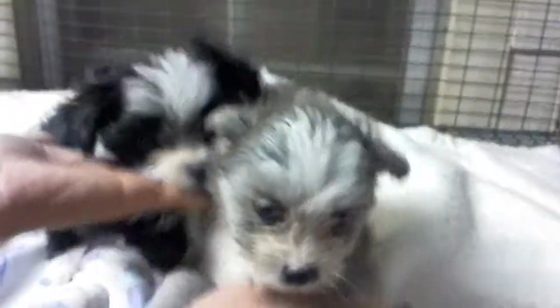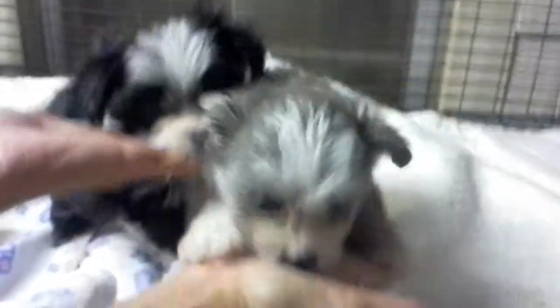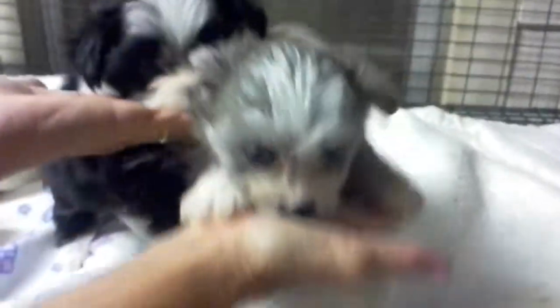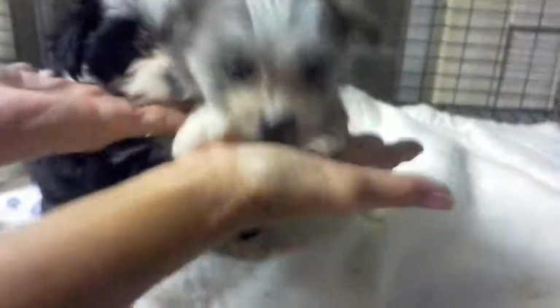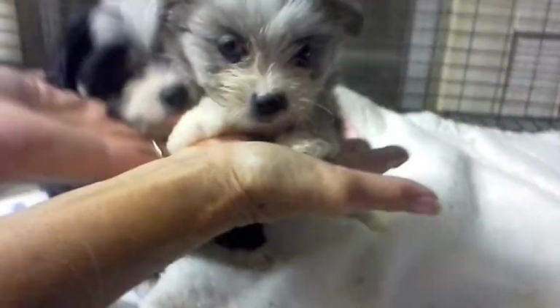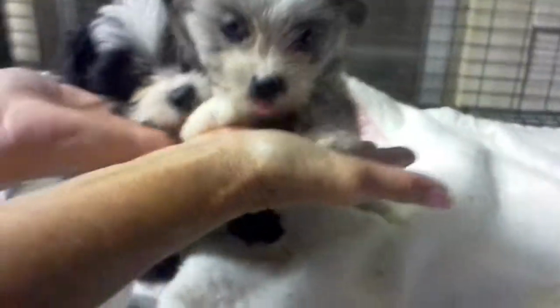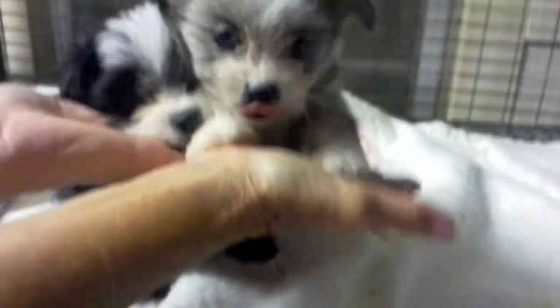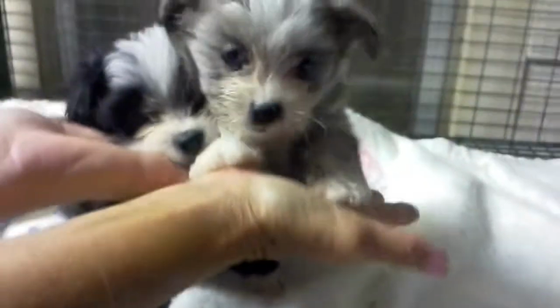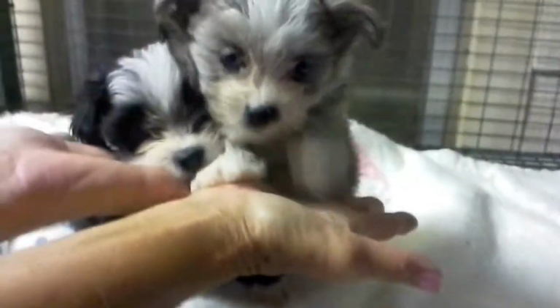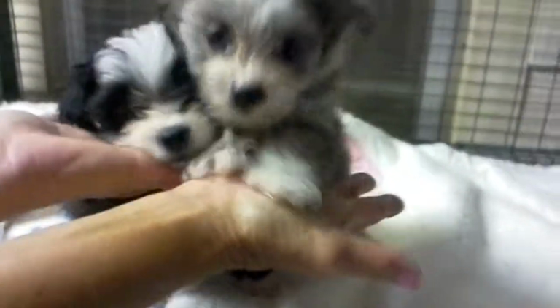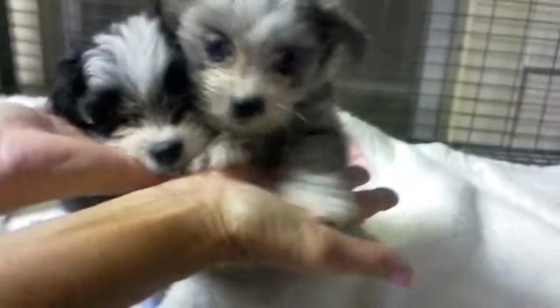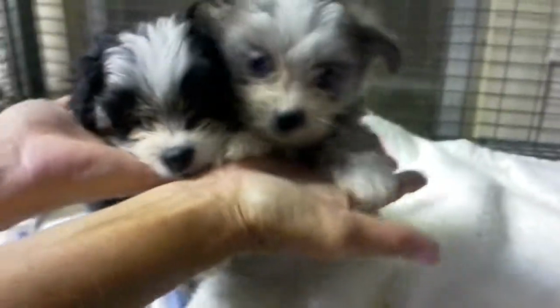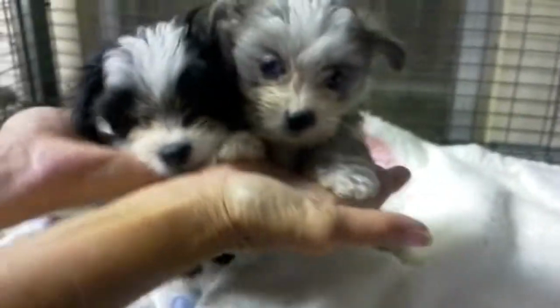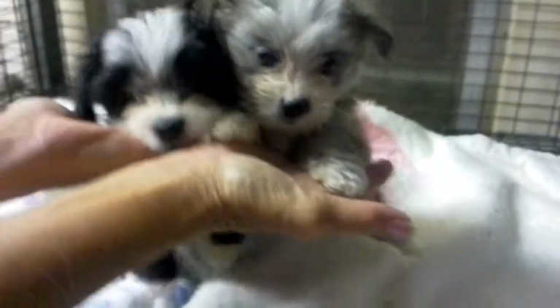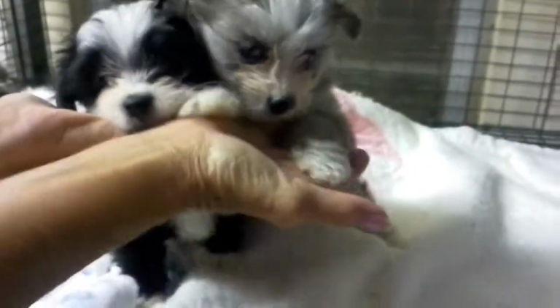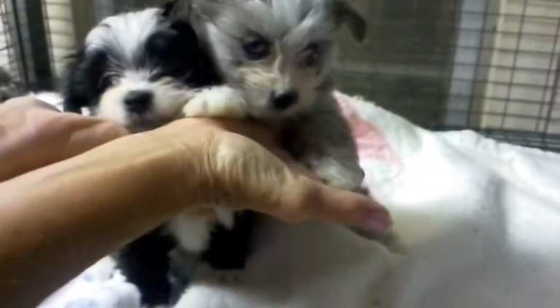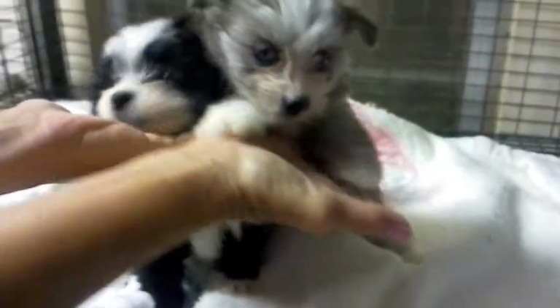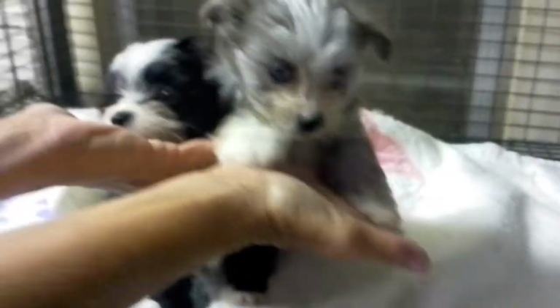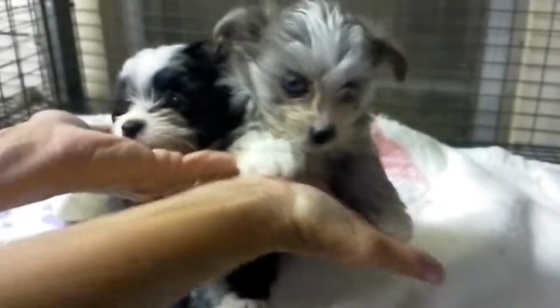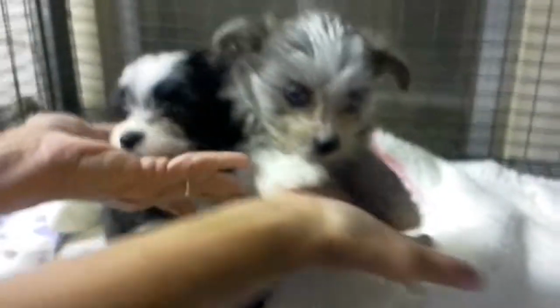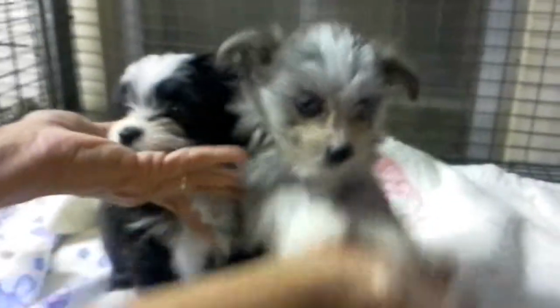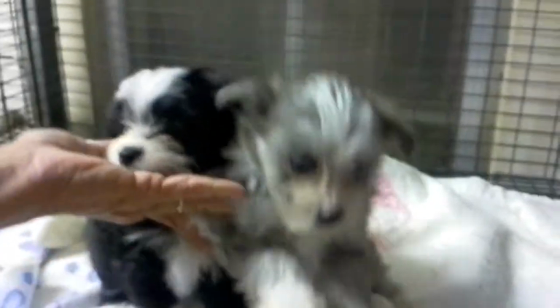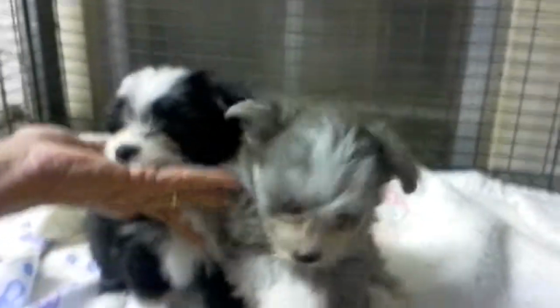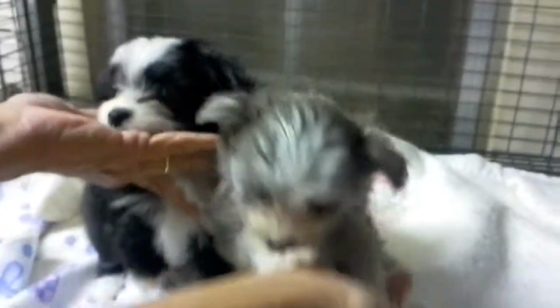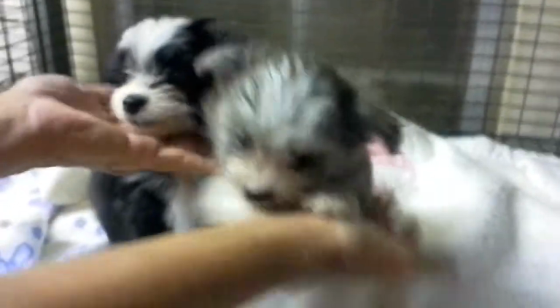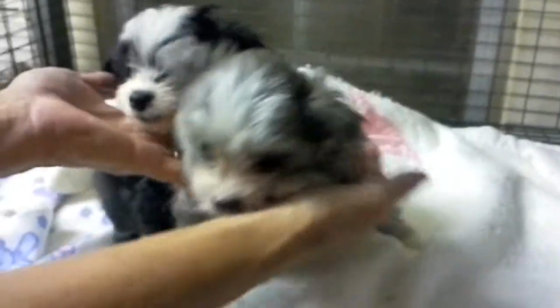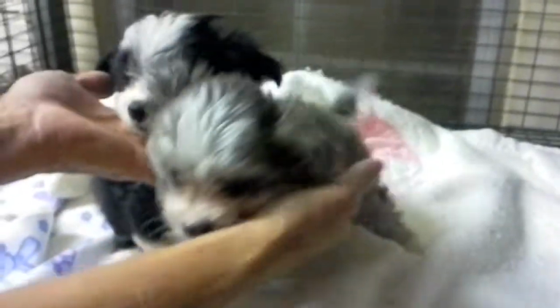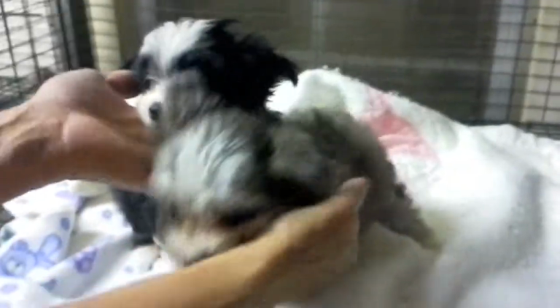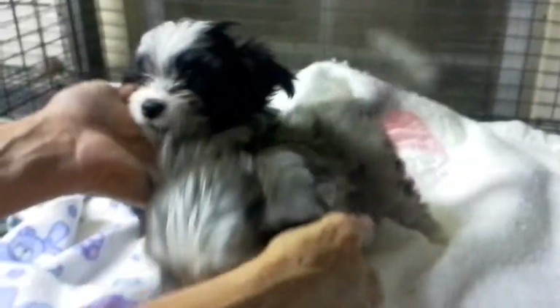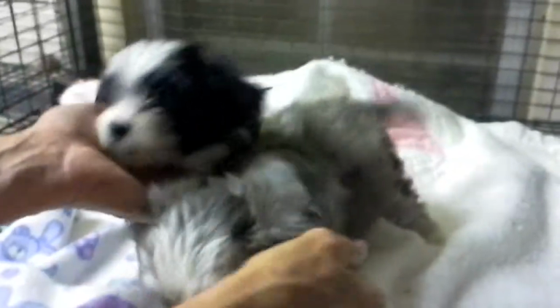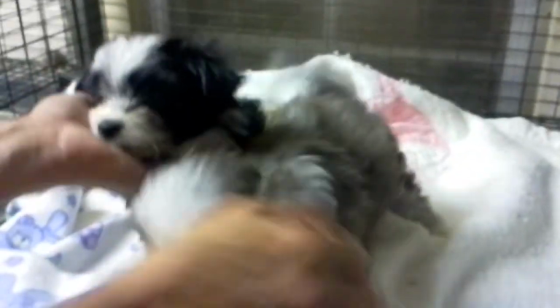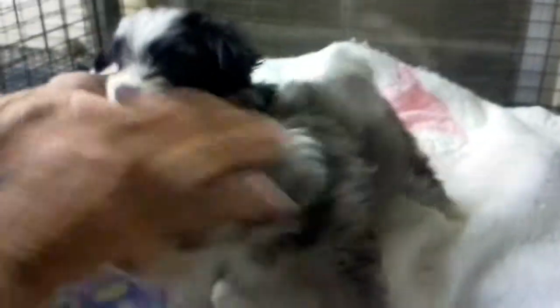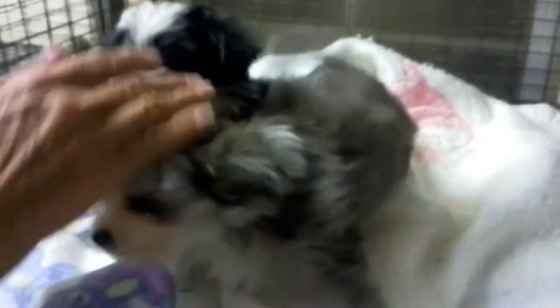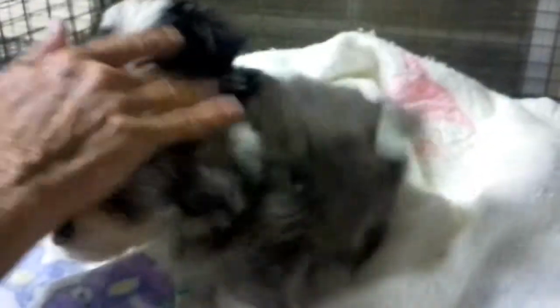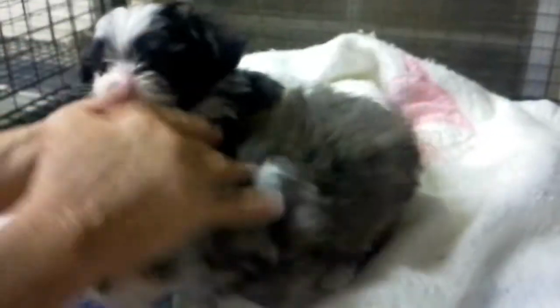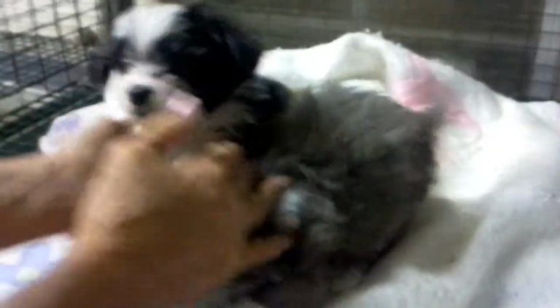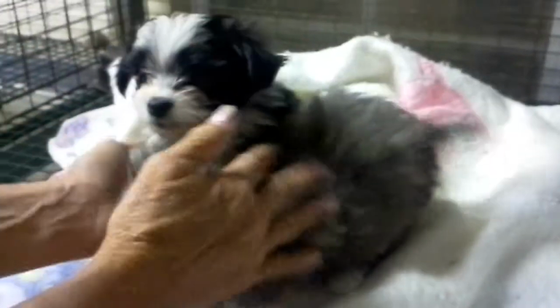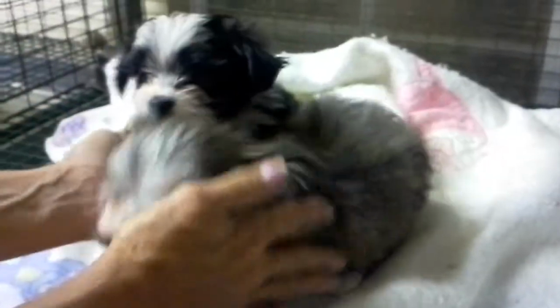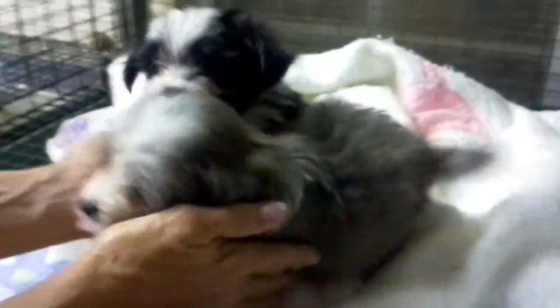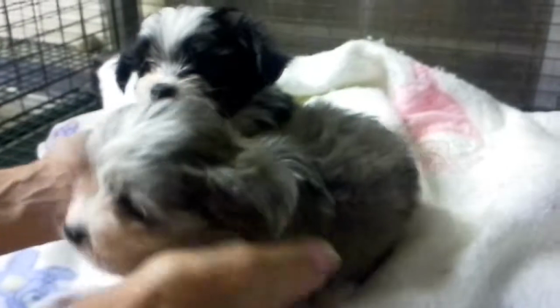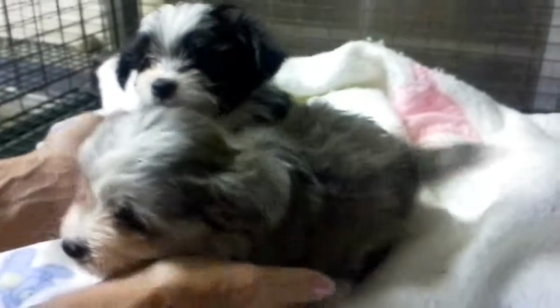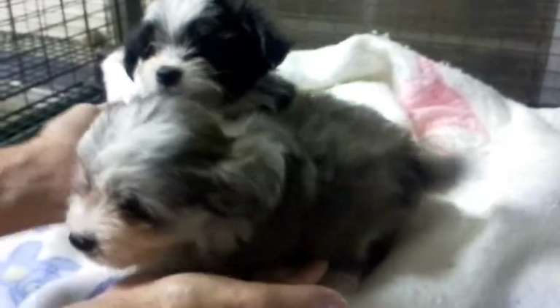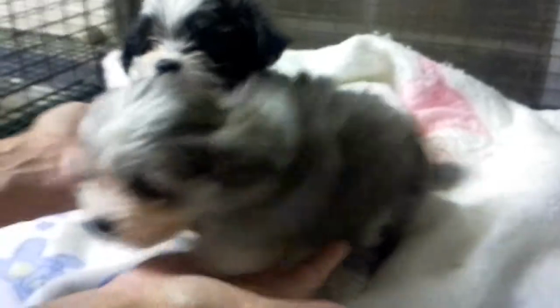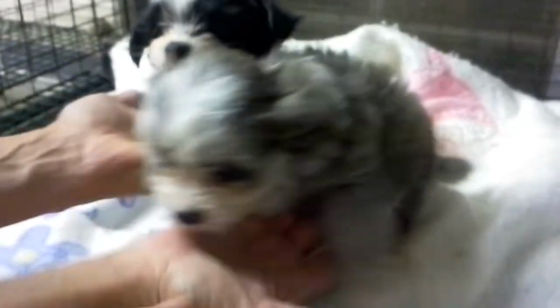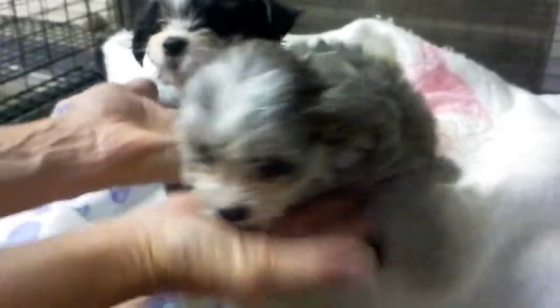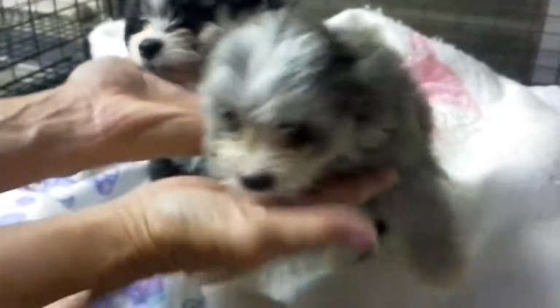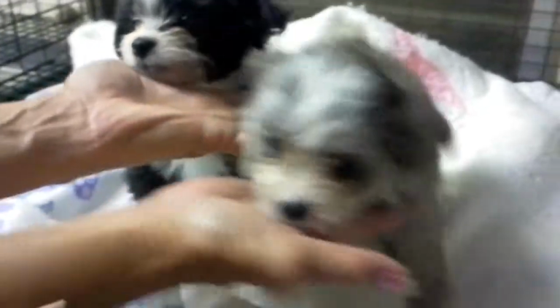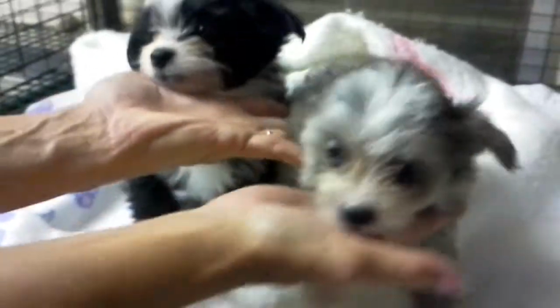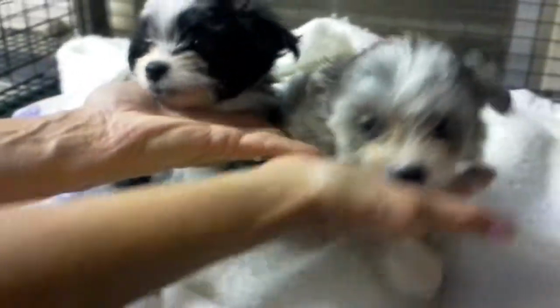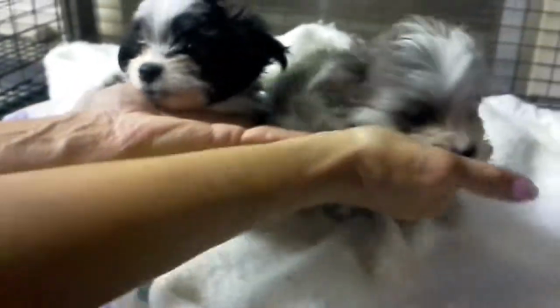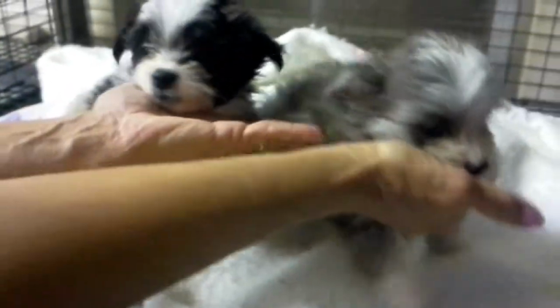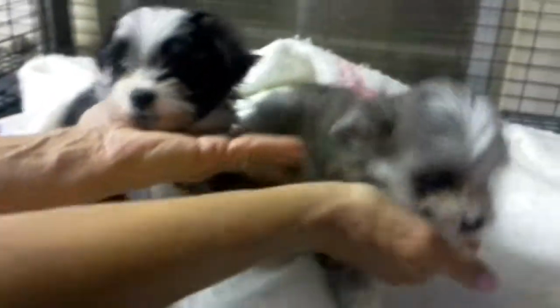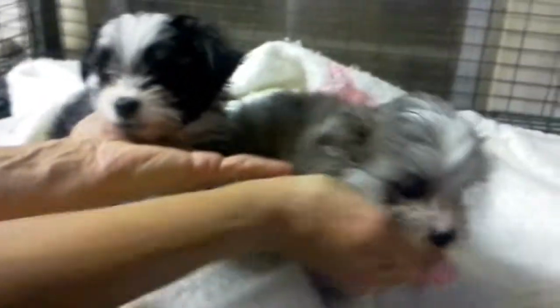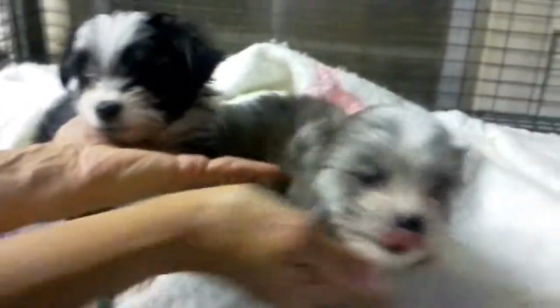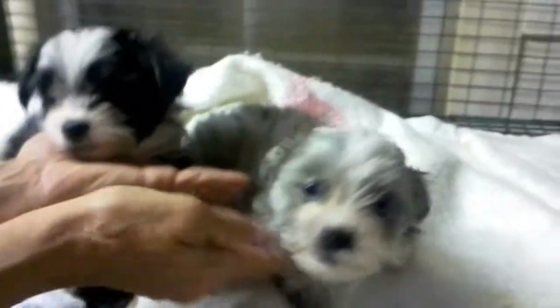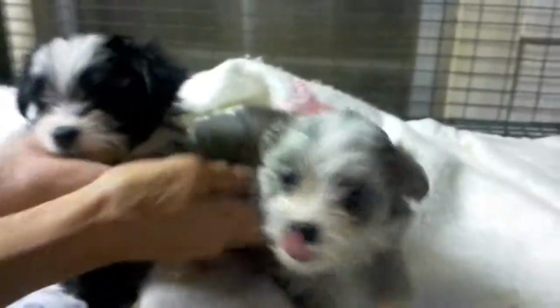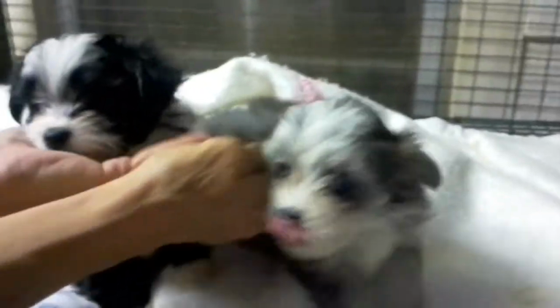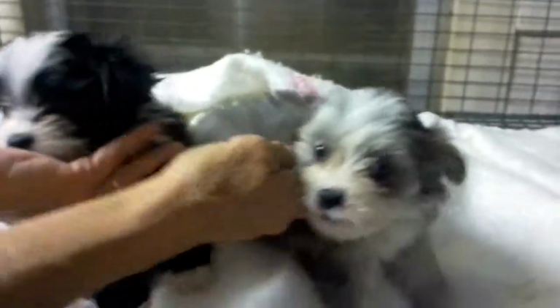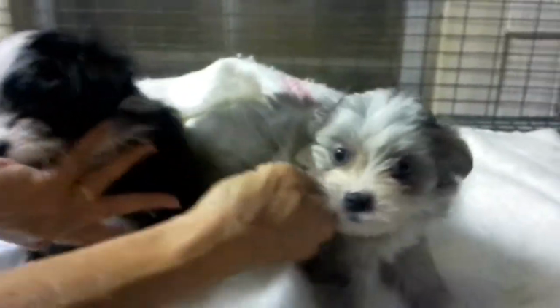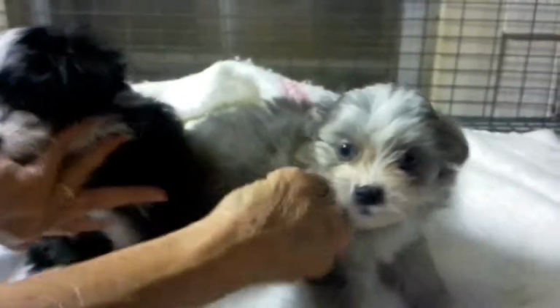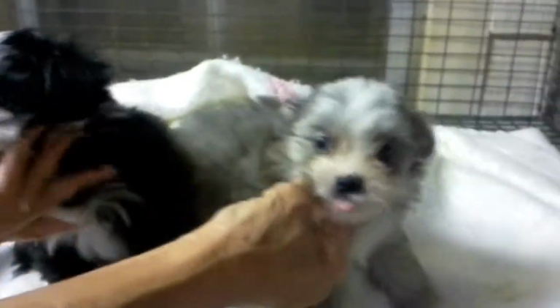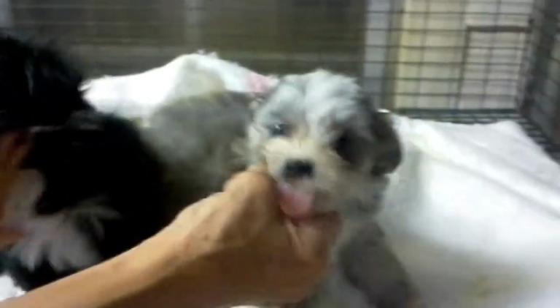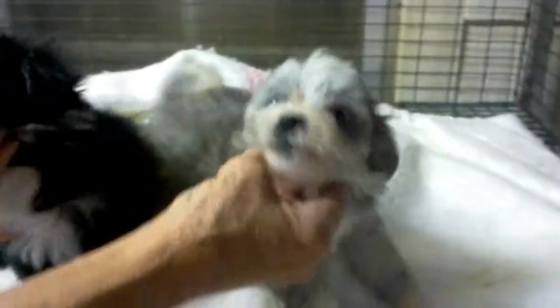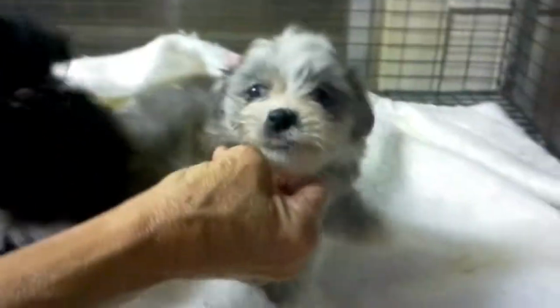These are Morning Hawk's Malti Palm Babies. They are Maltese Pomeranian Hybrids.